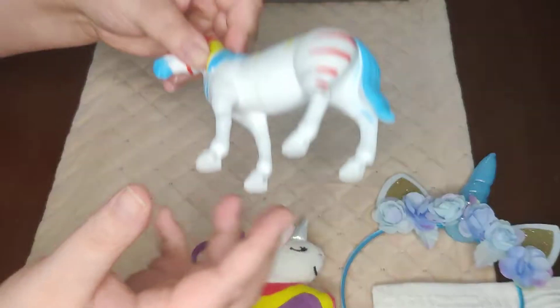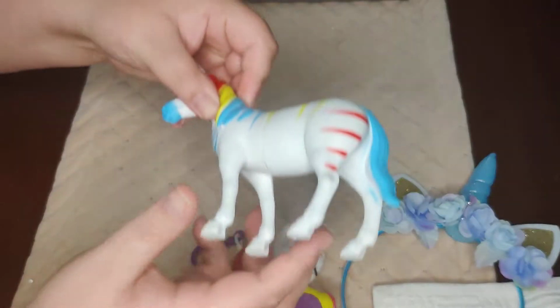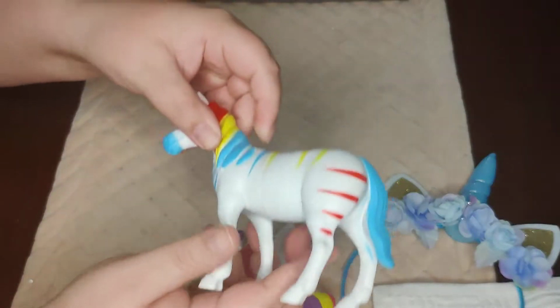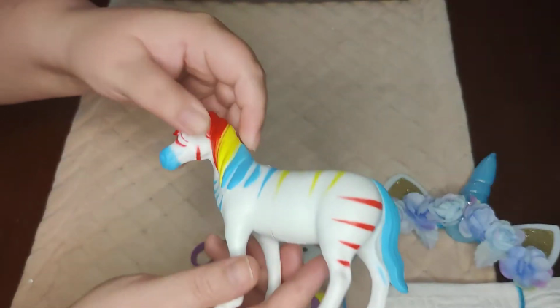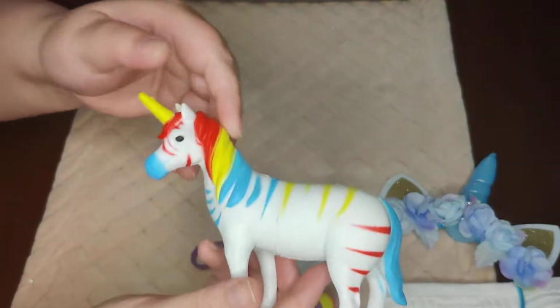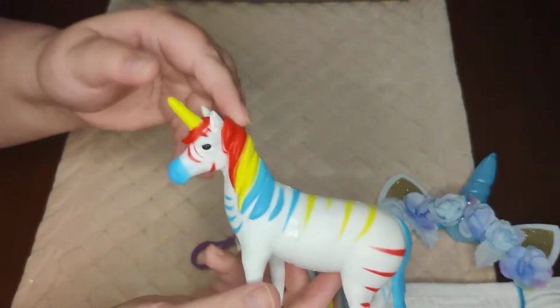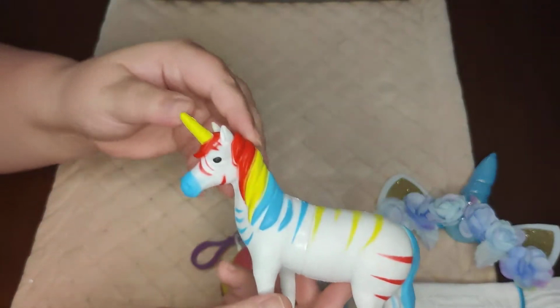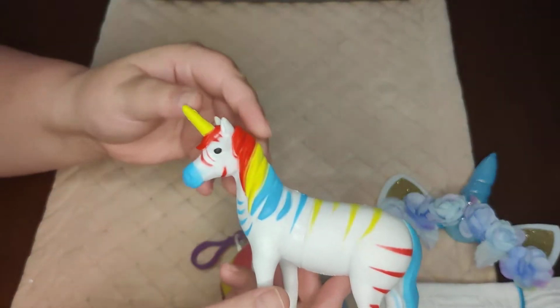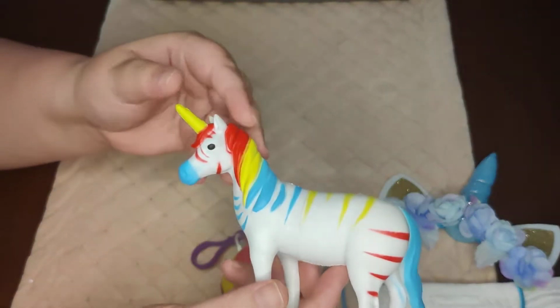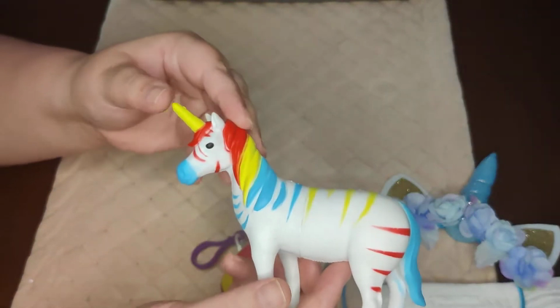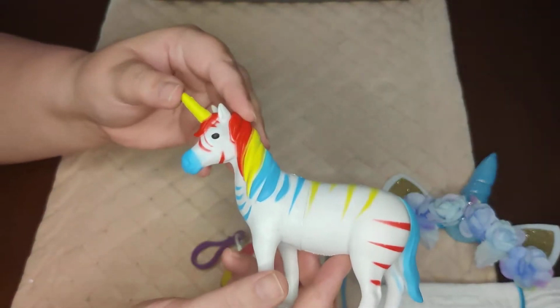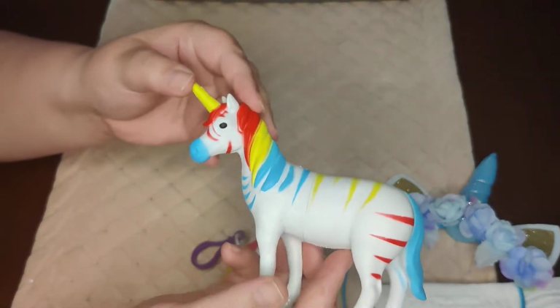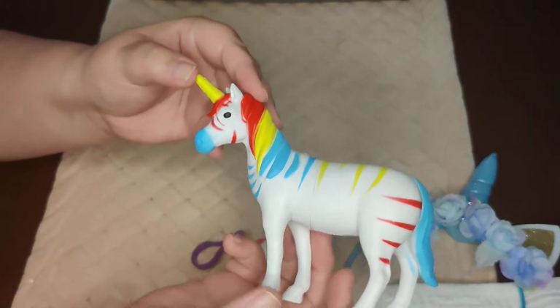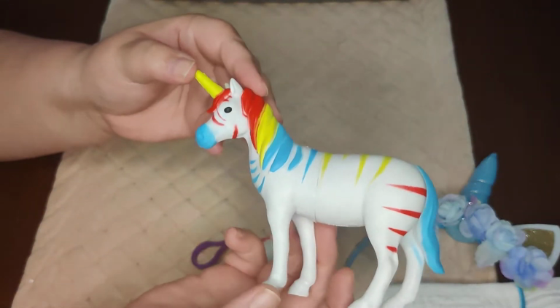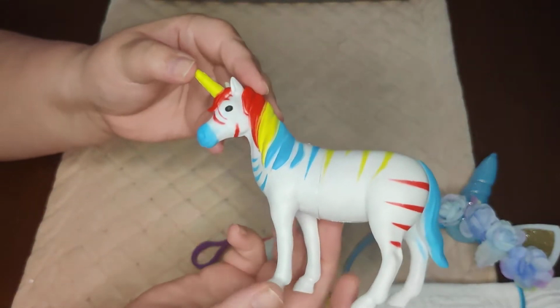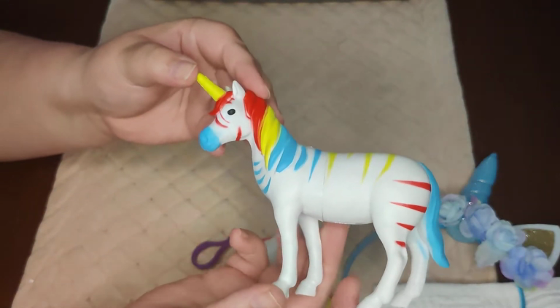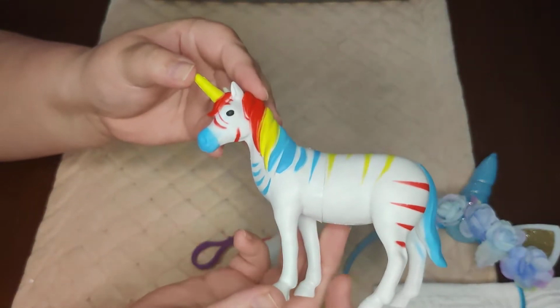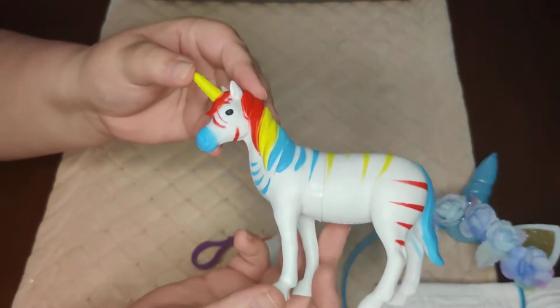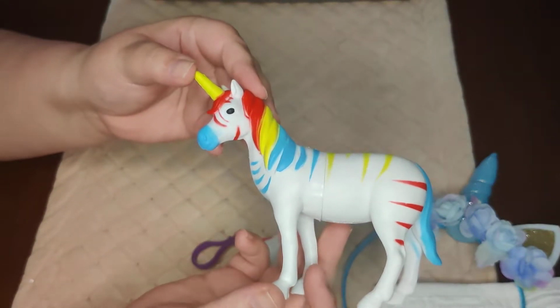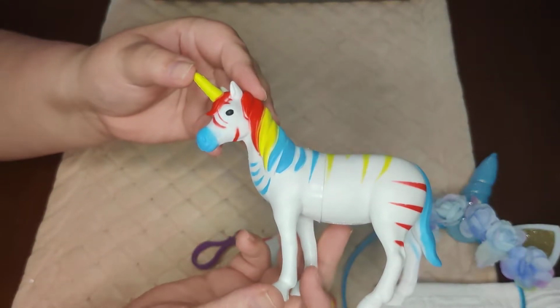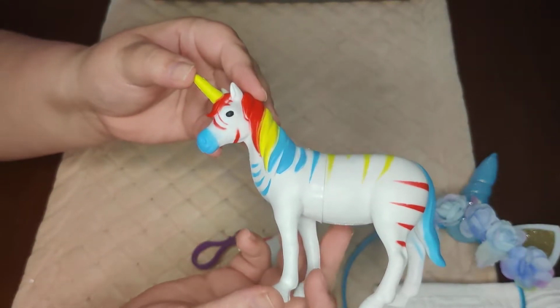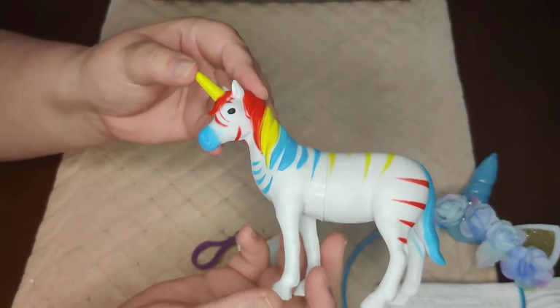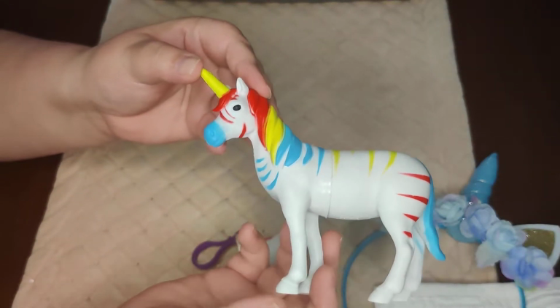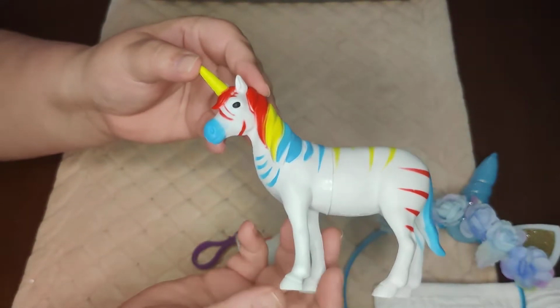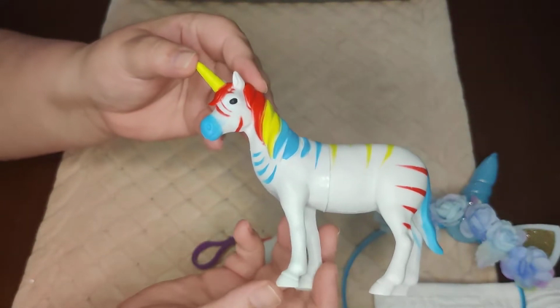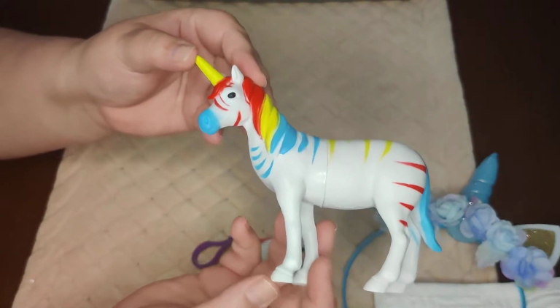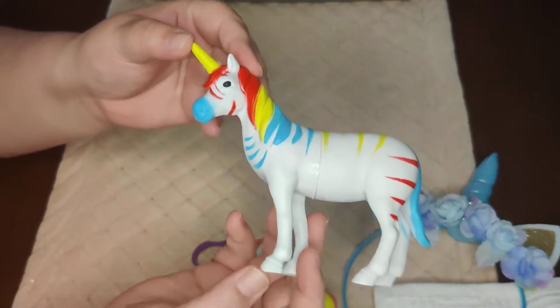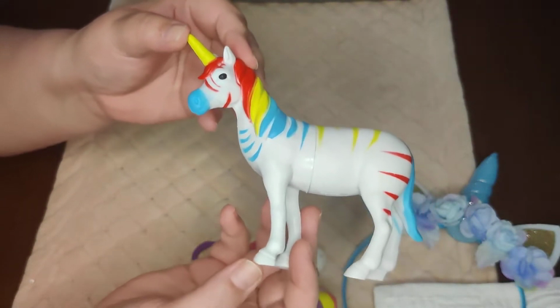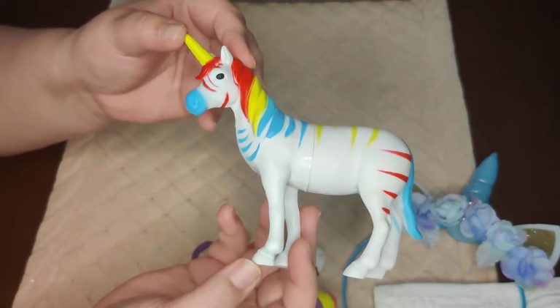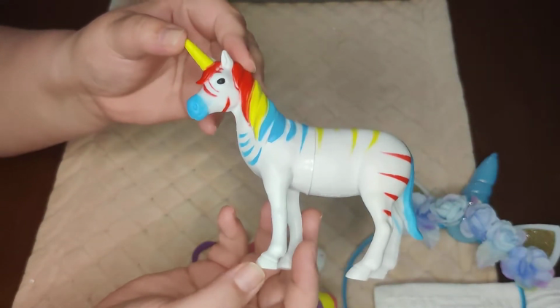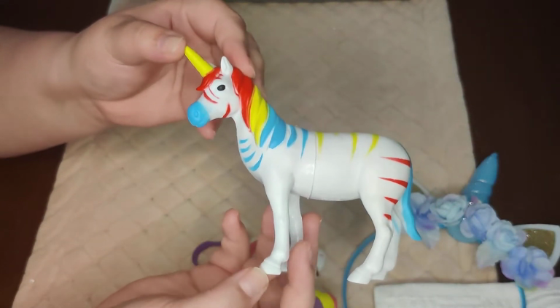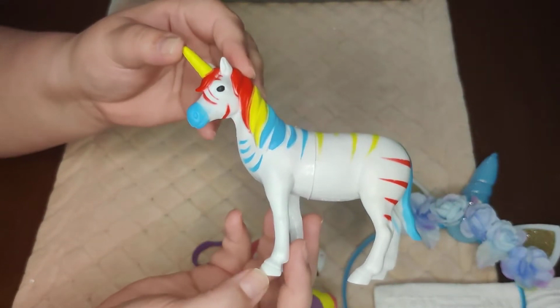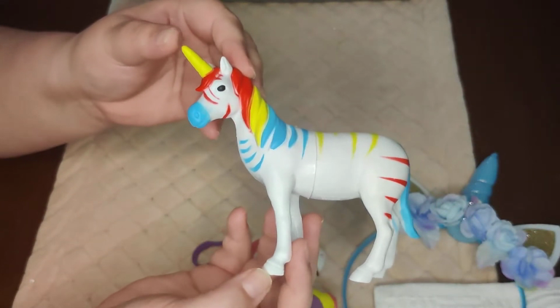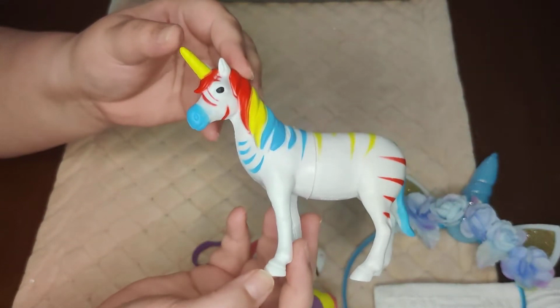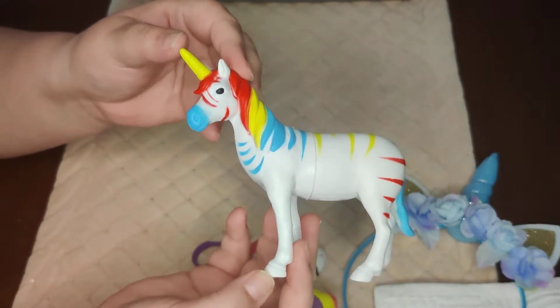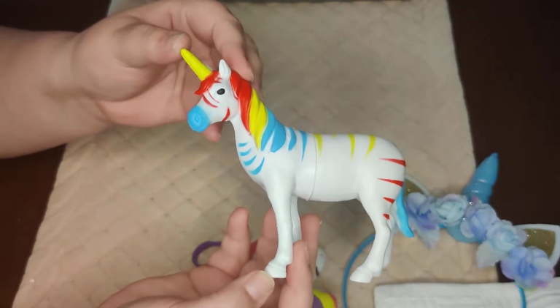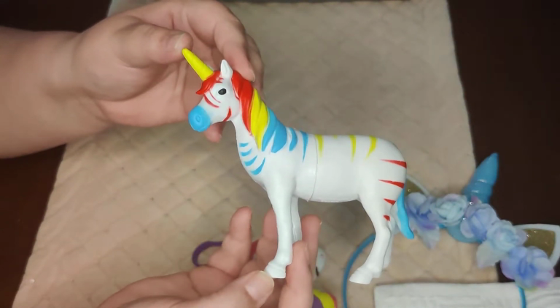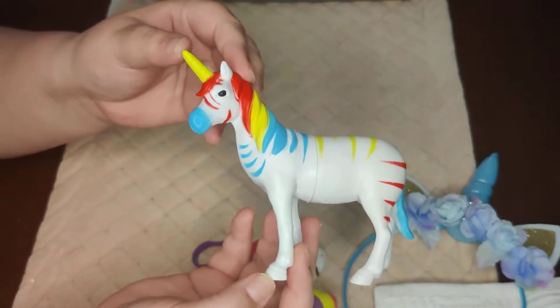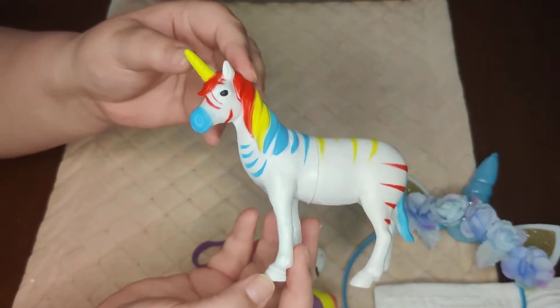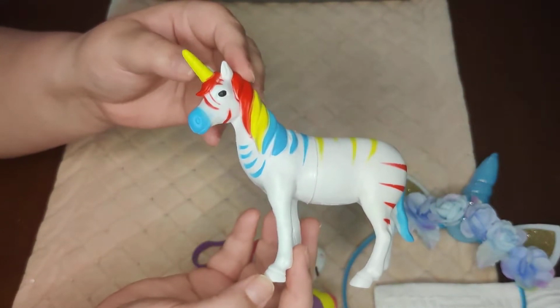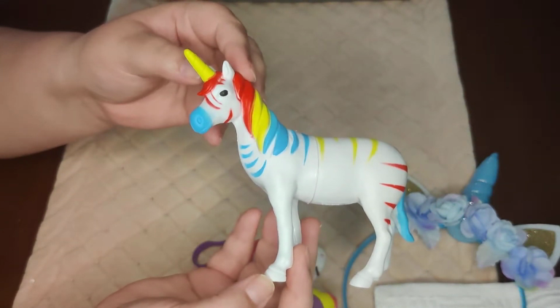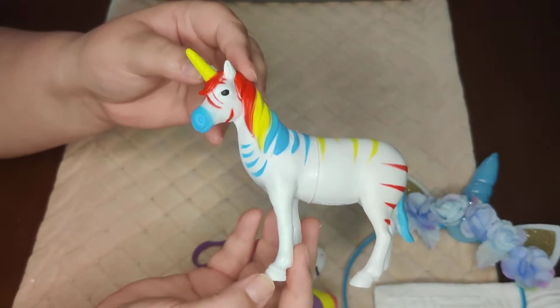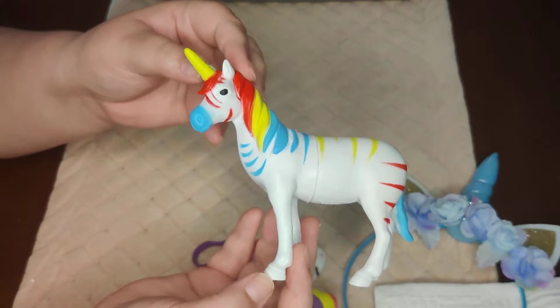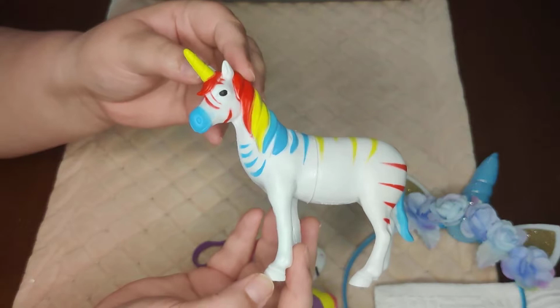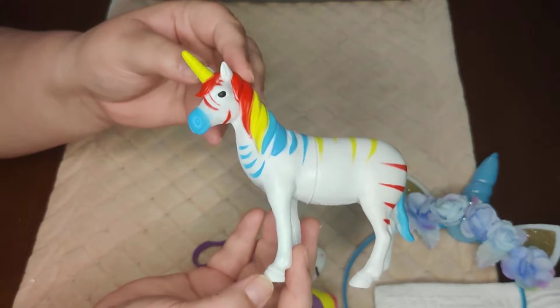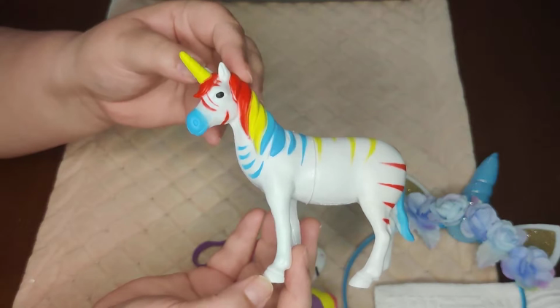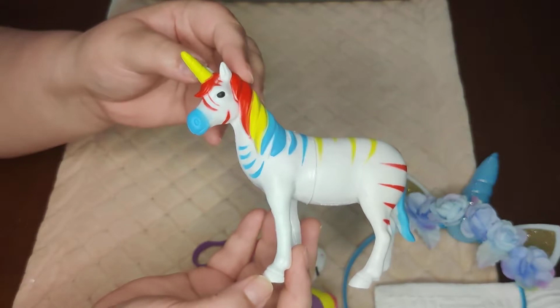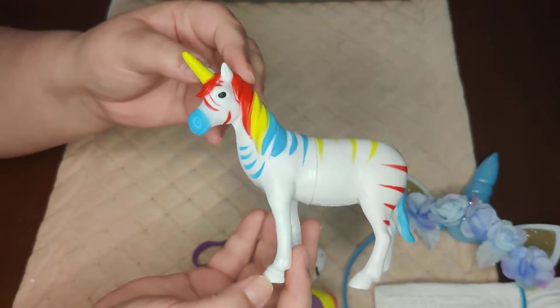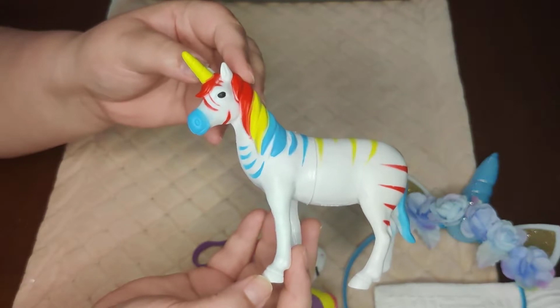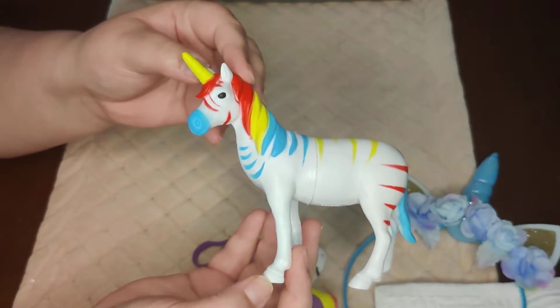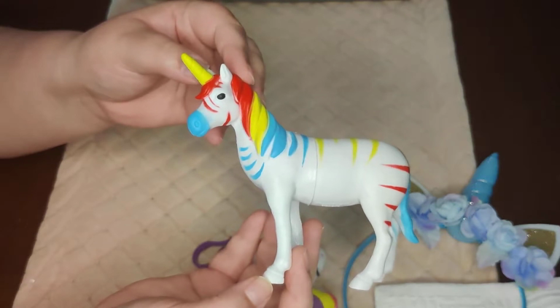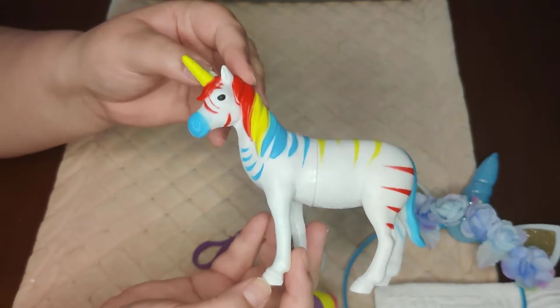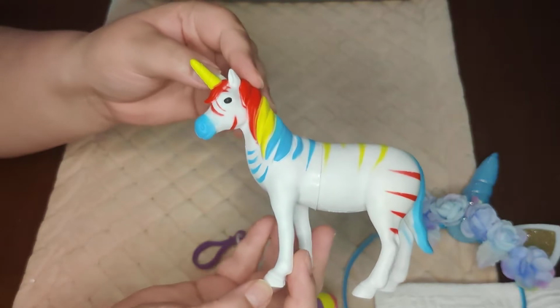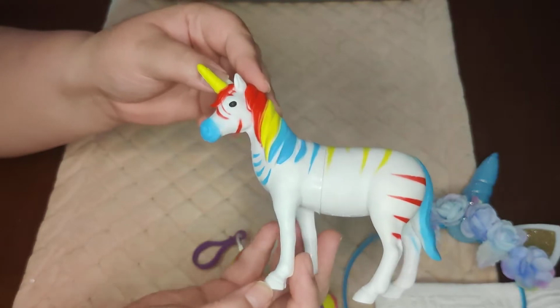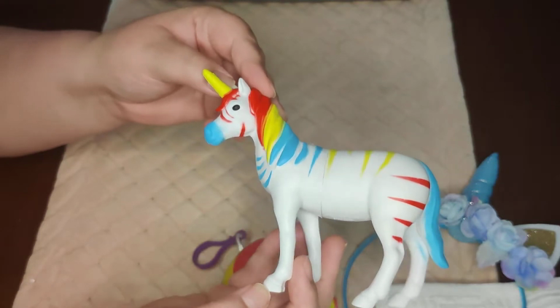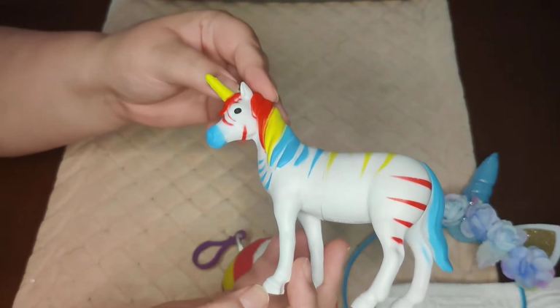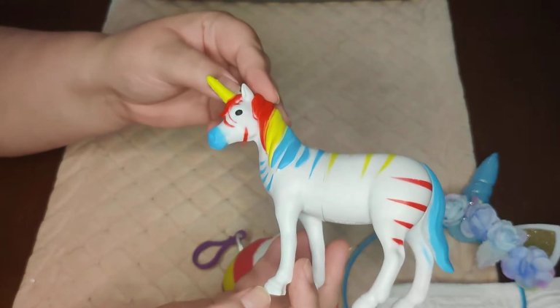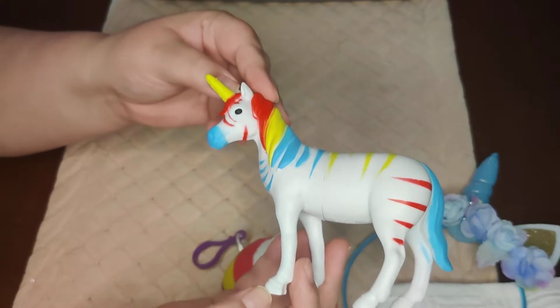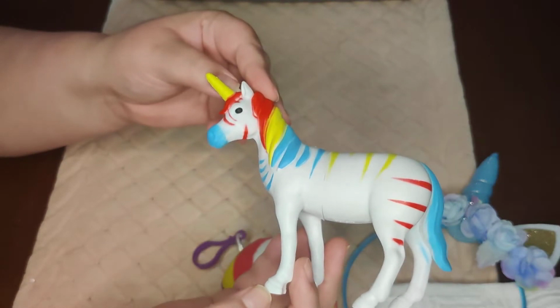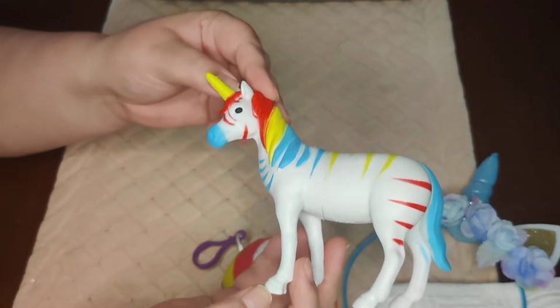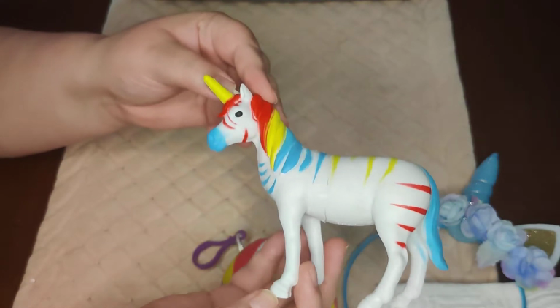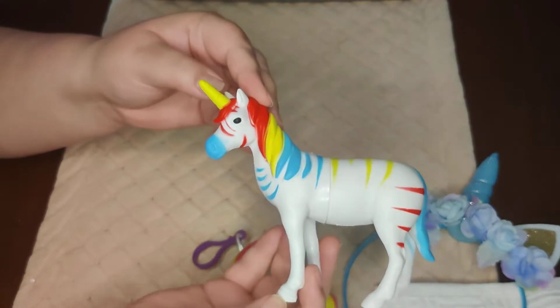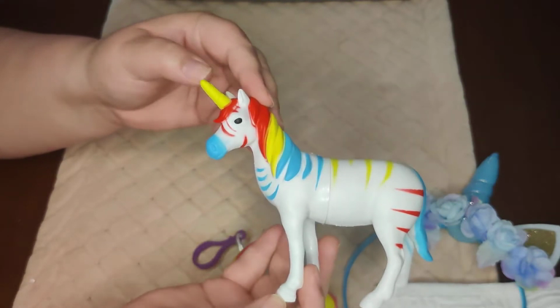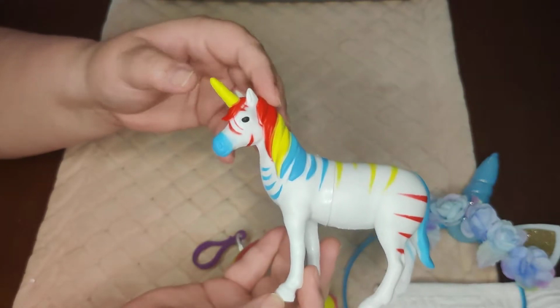She also has this cute little unicorn figure I picked up at Target in the dollar spot for a dollar.